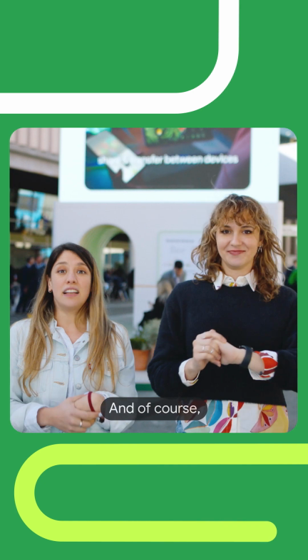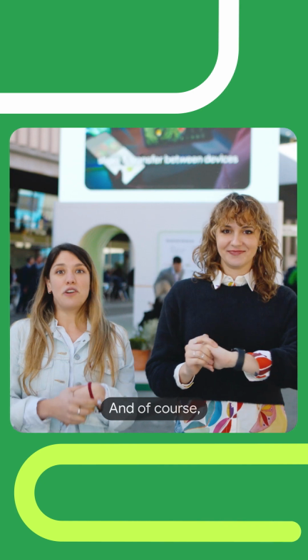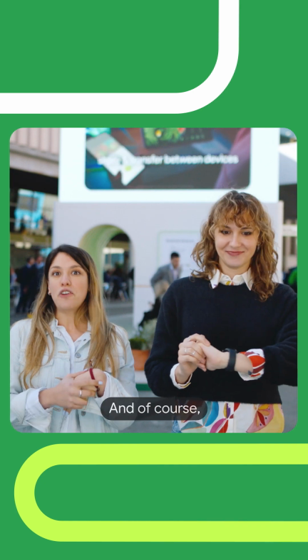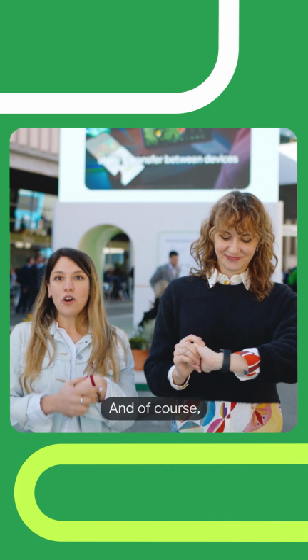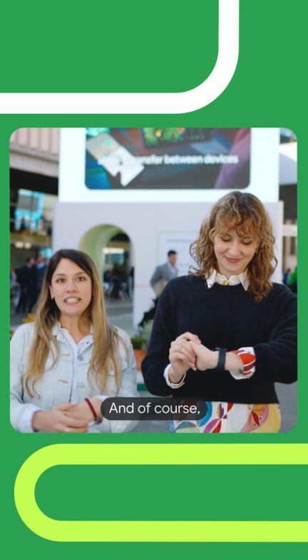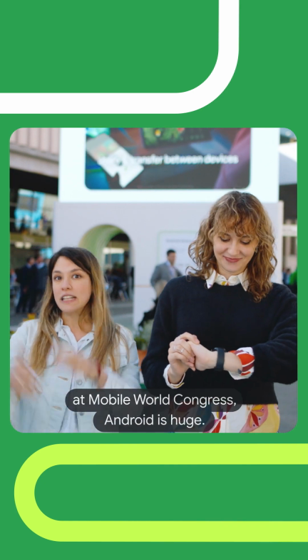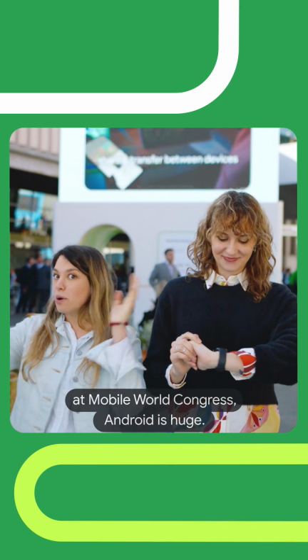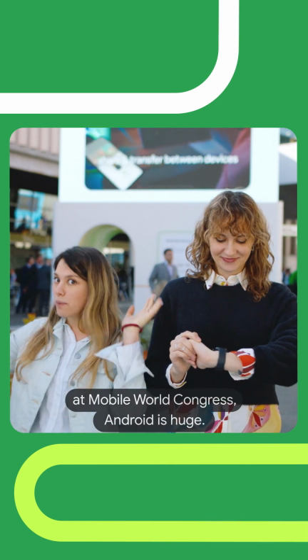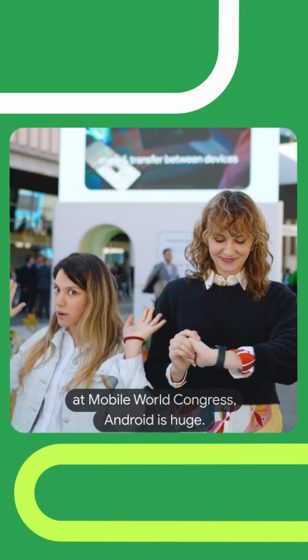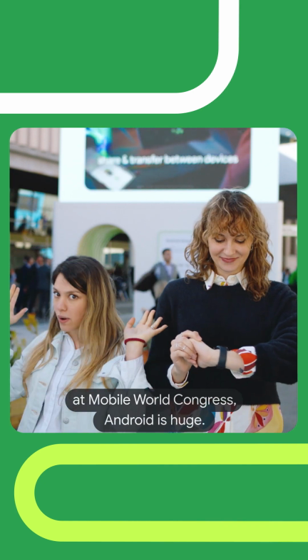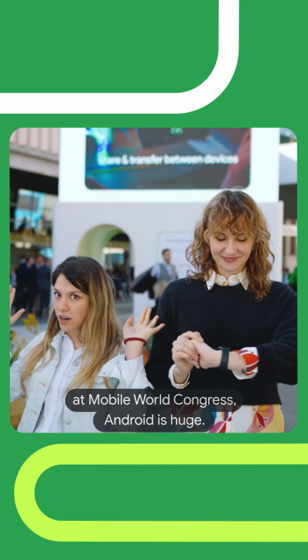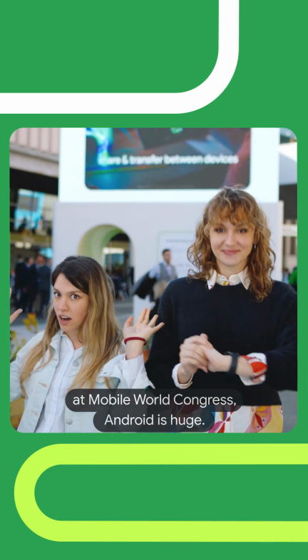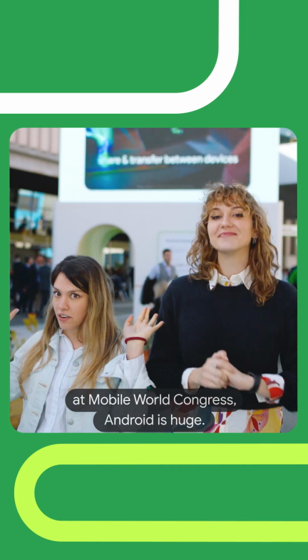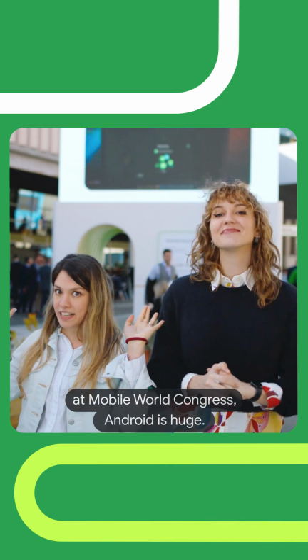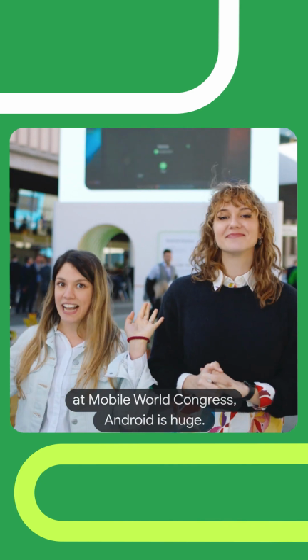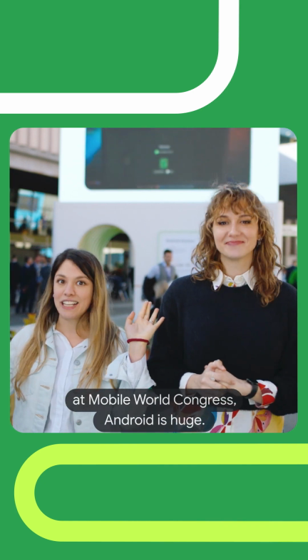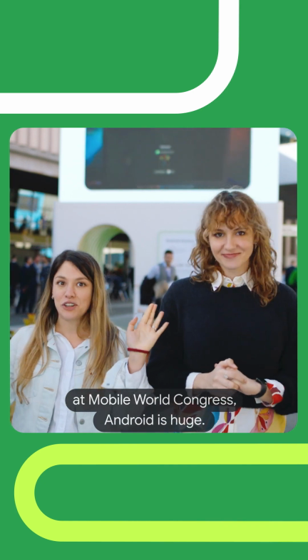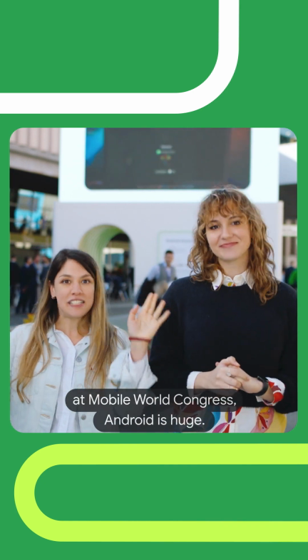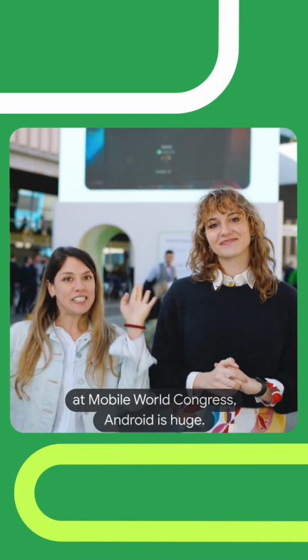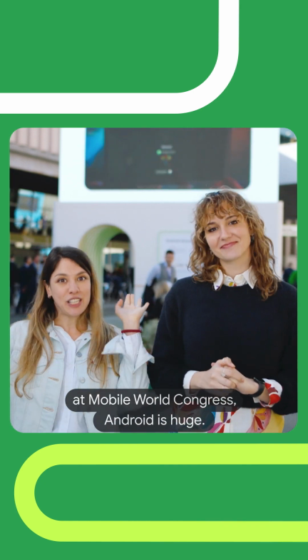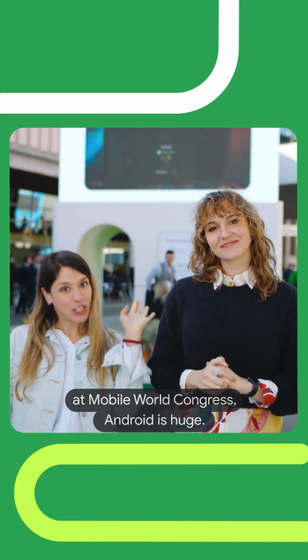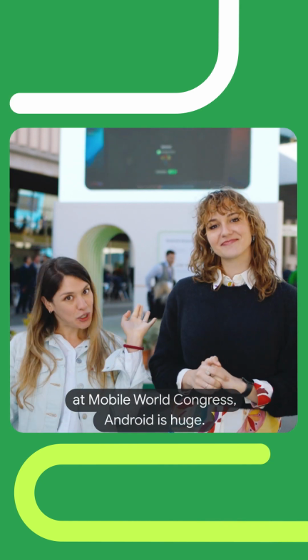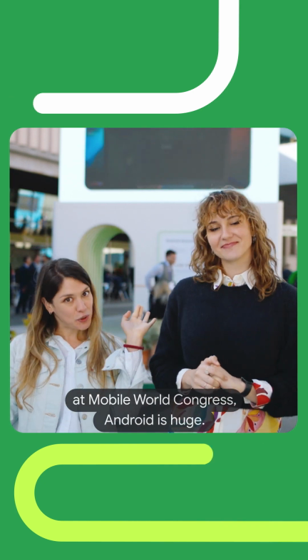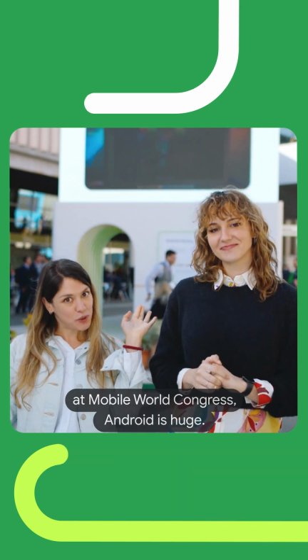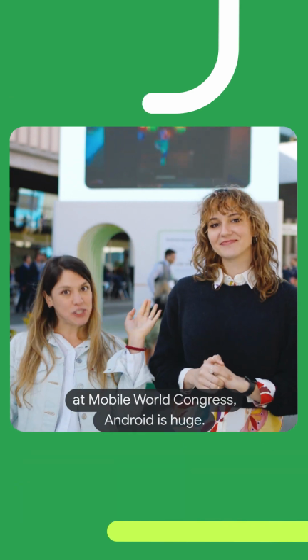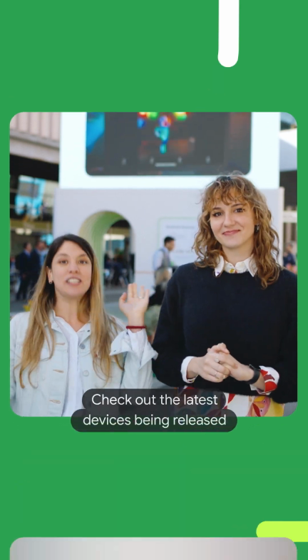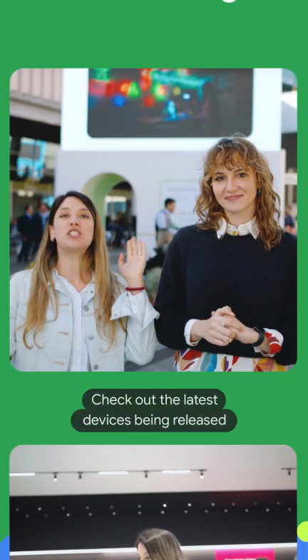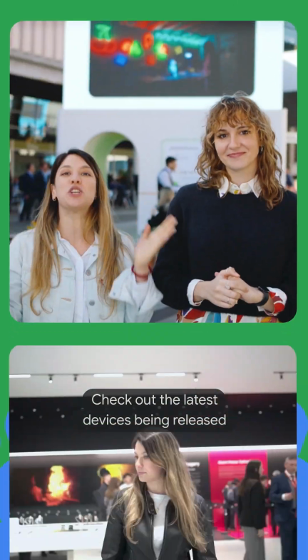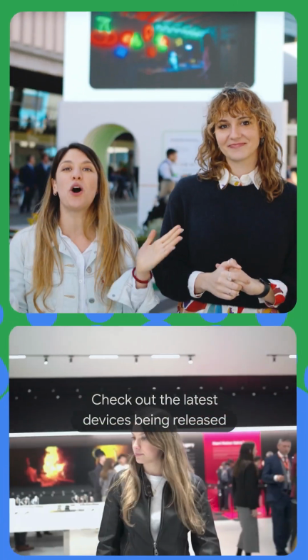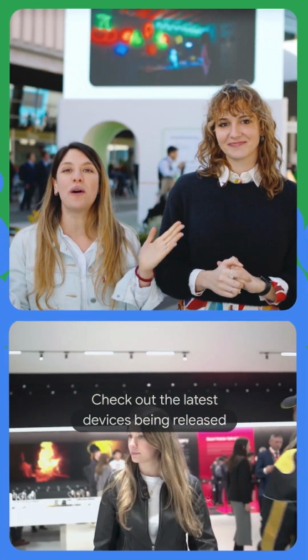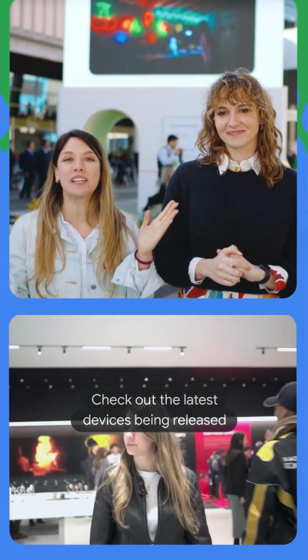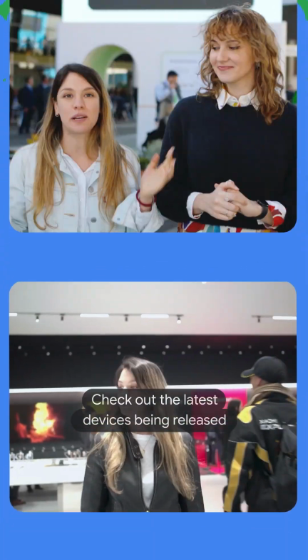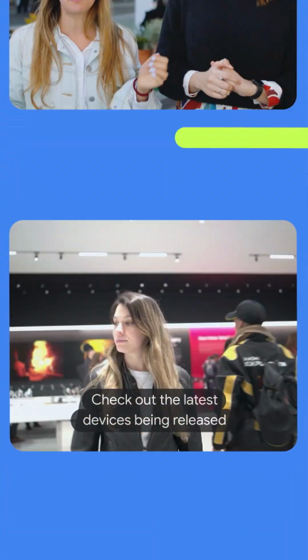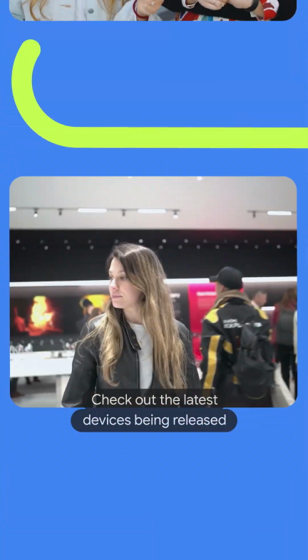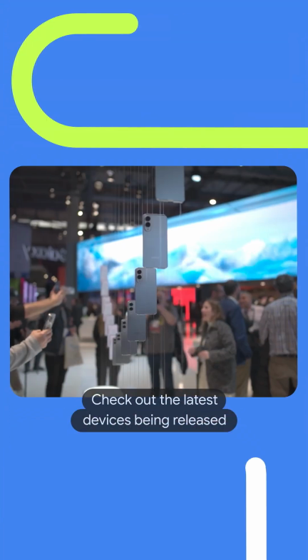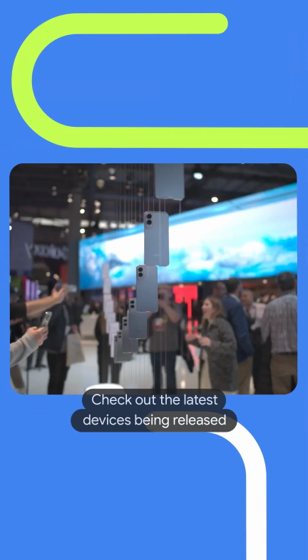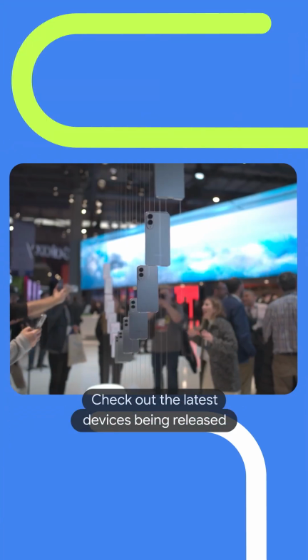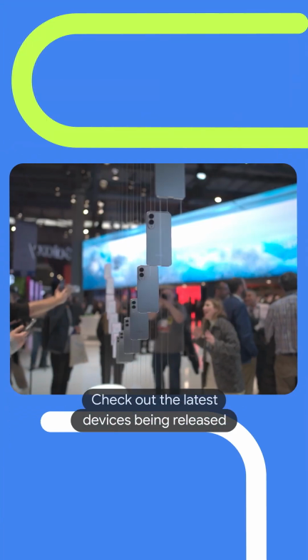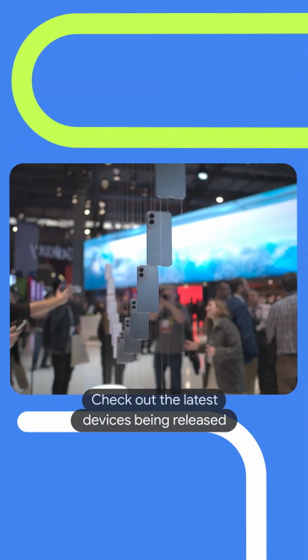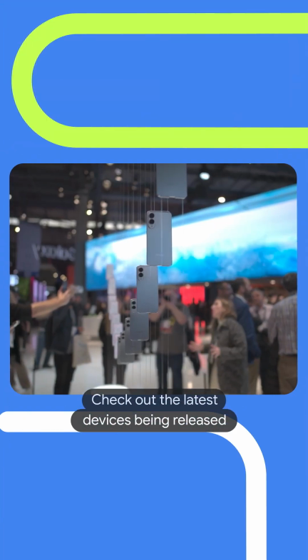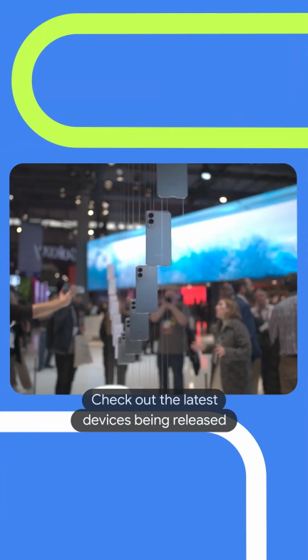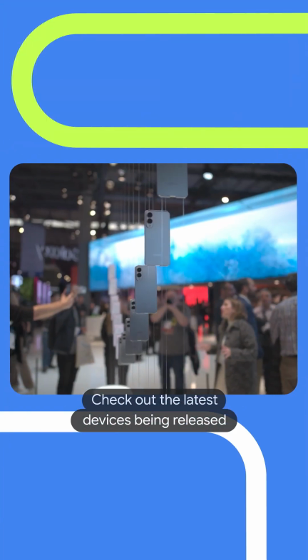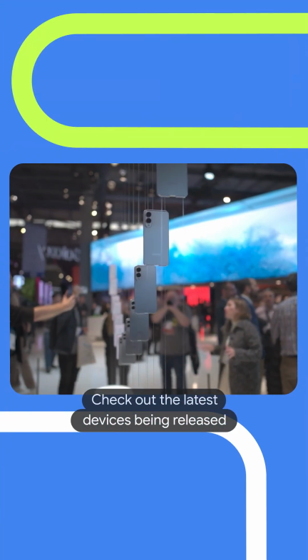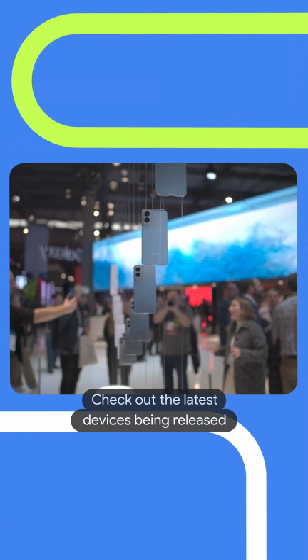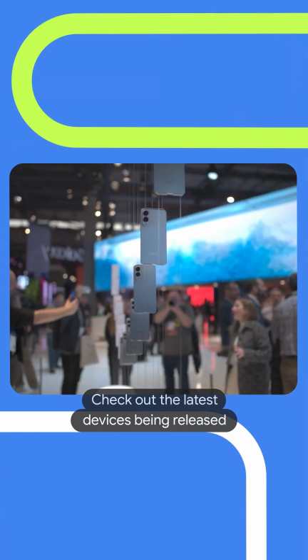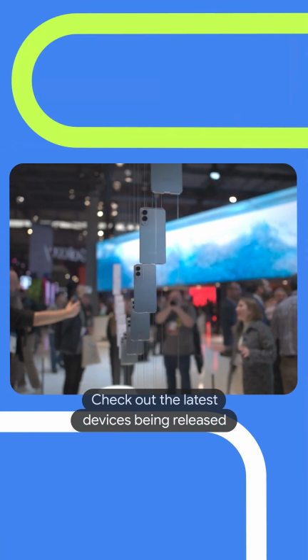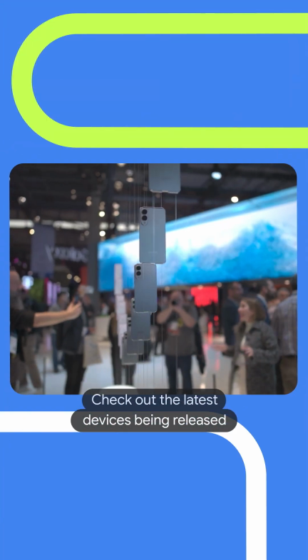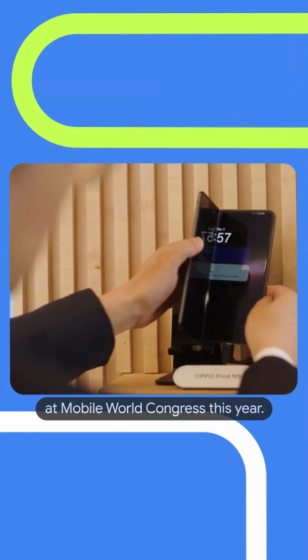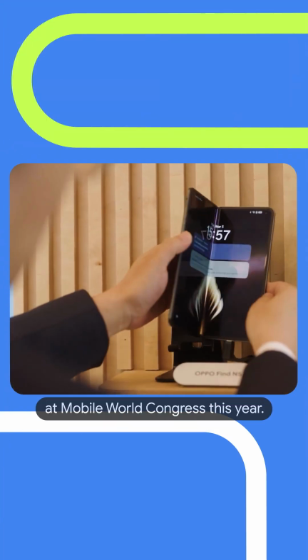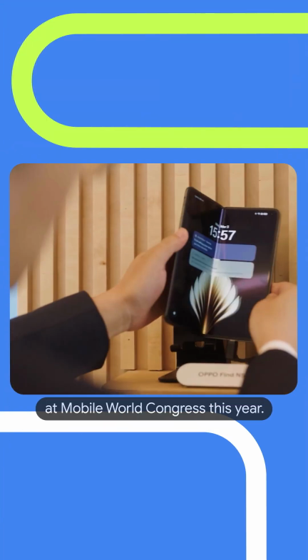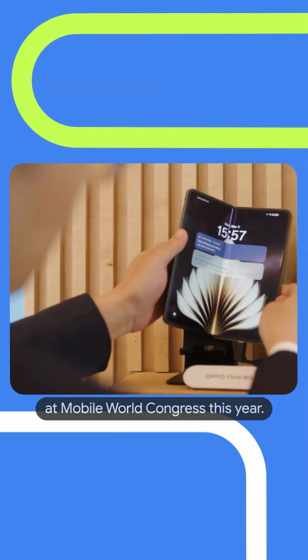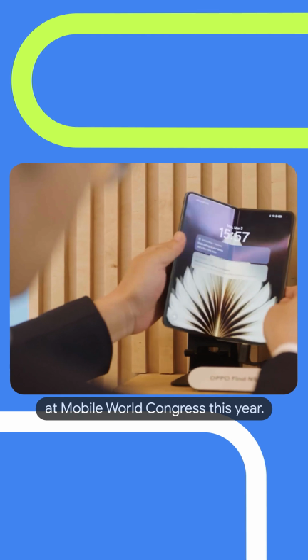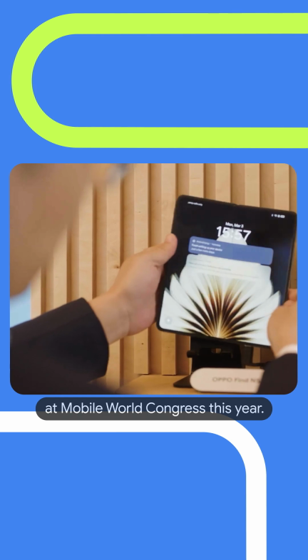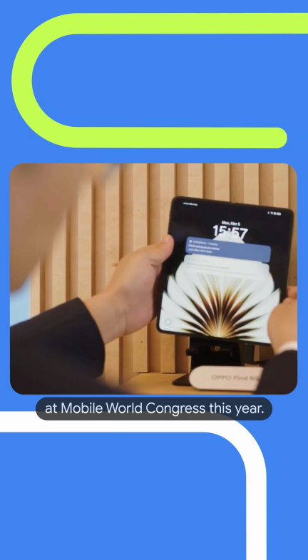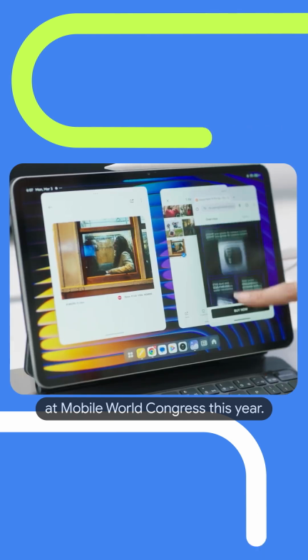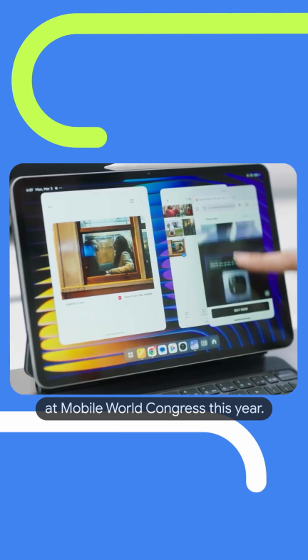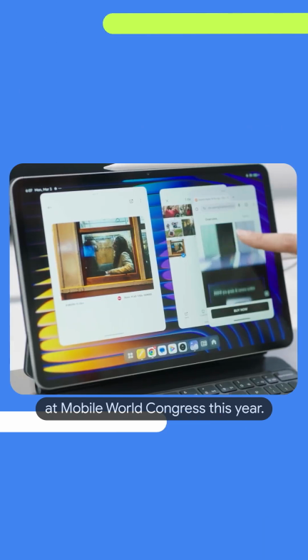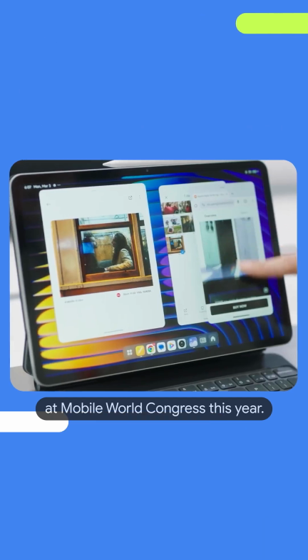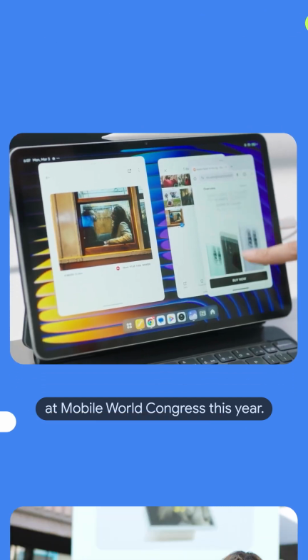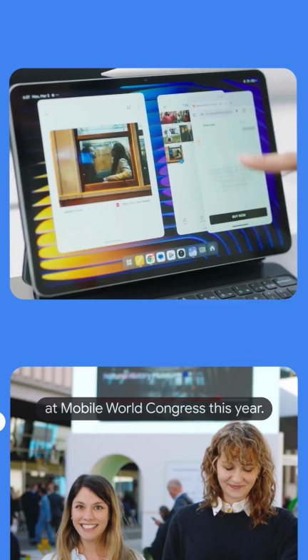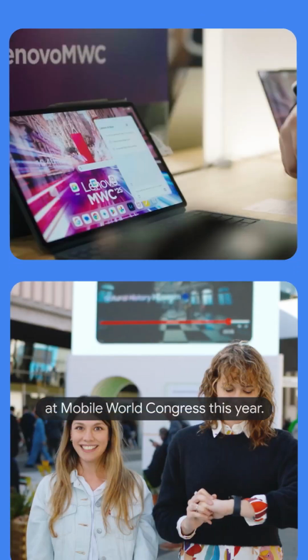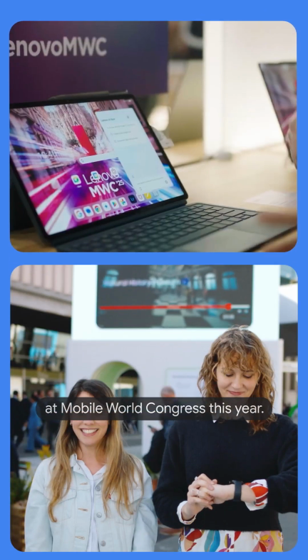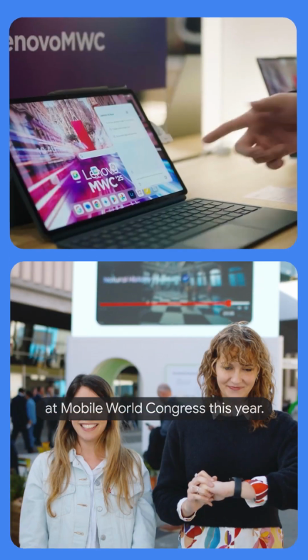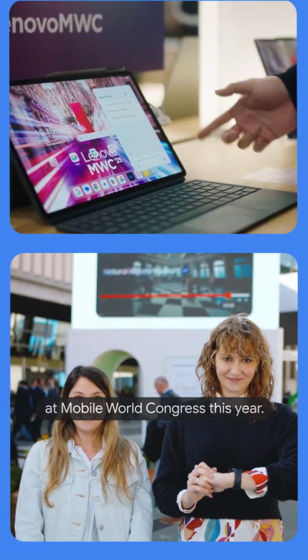And of course, at Mobile World Congress, Android is huge. Check out the latest devices being released at Mobile World Congress this year.